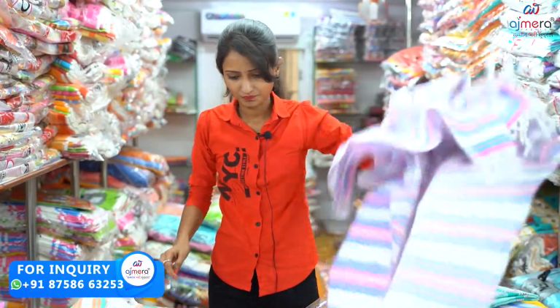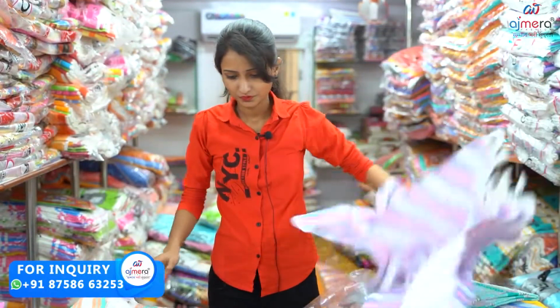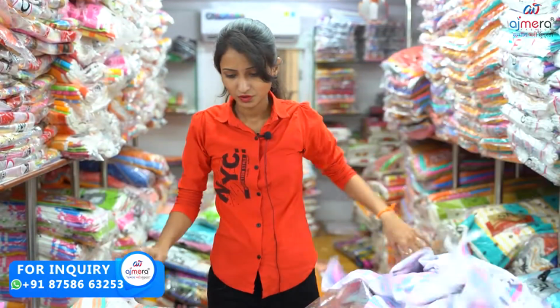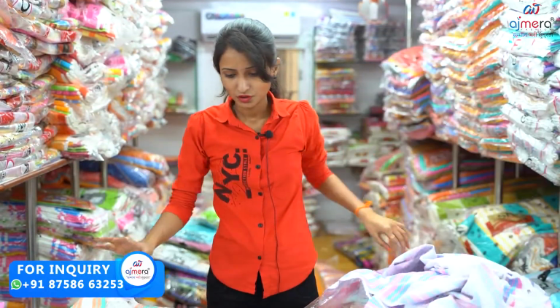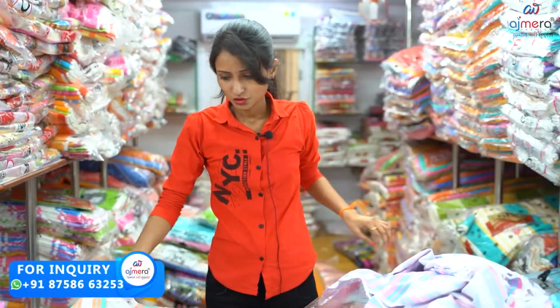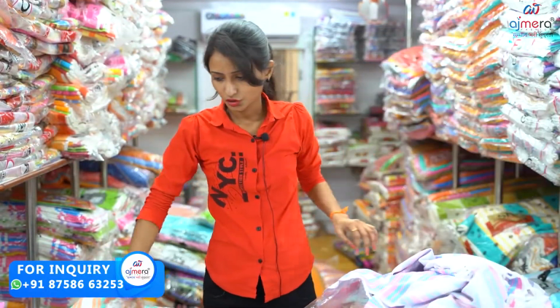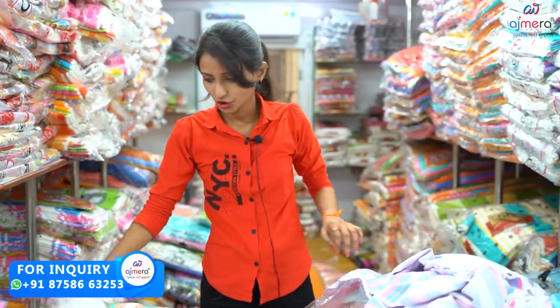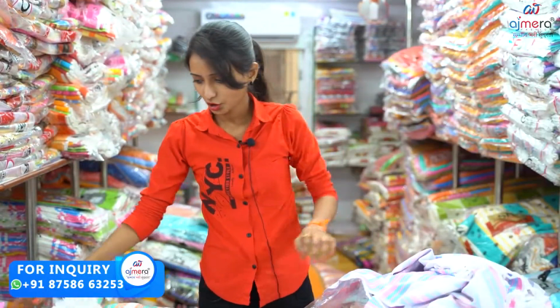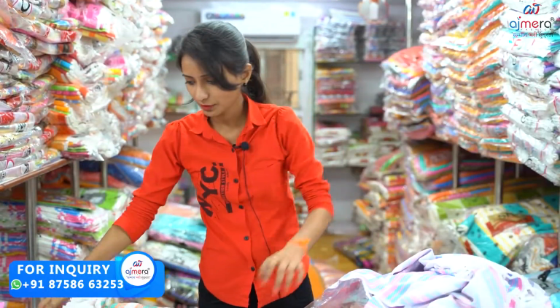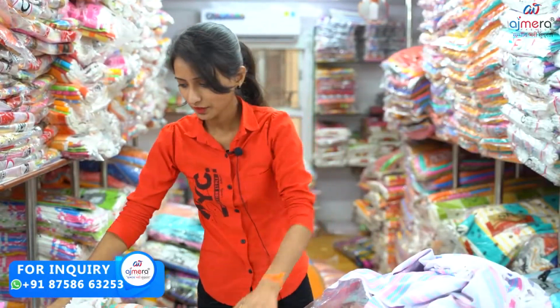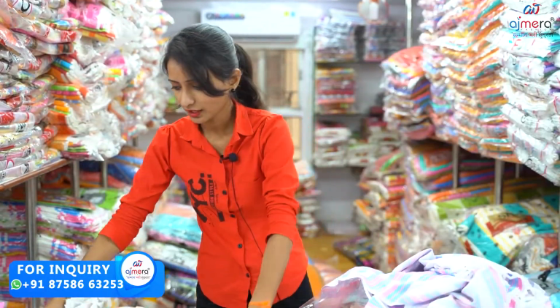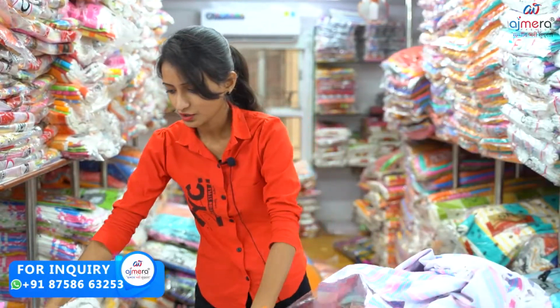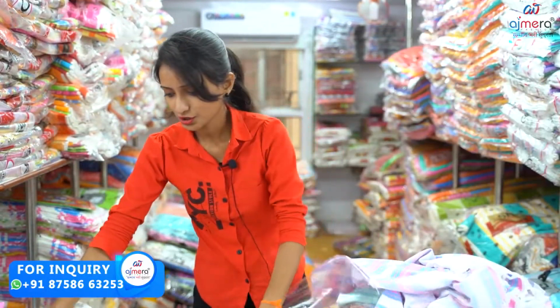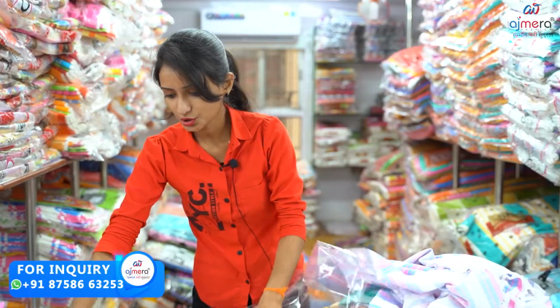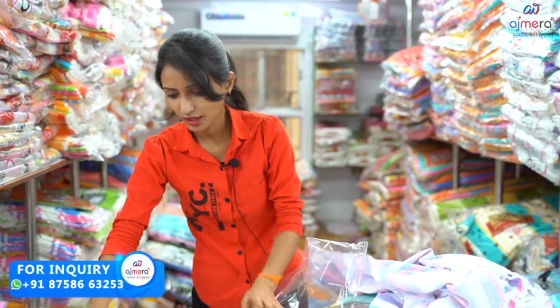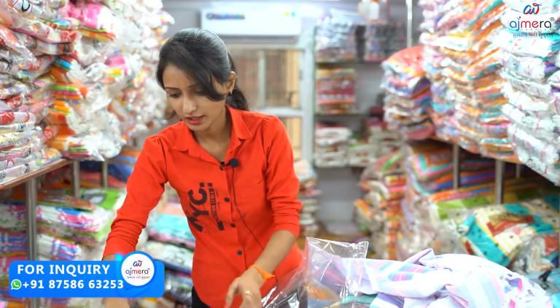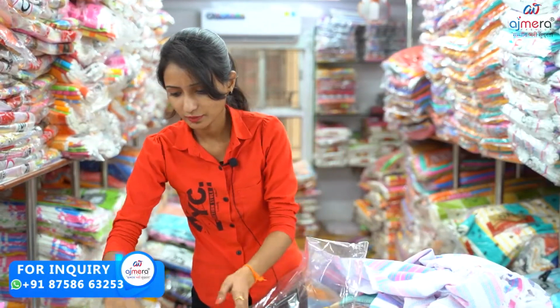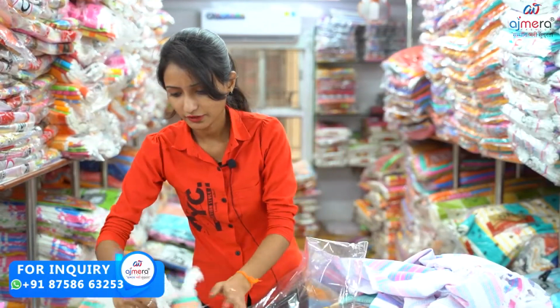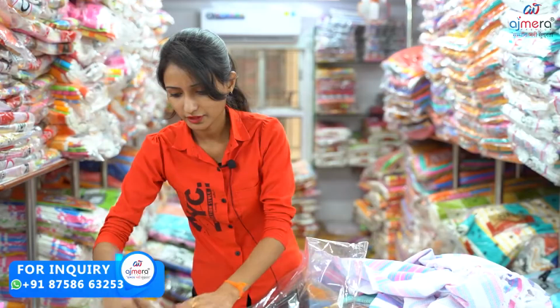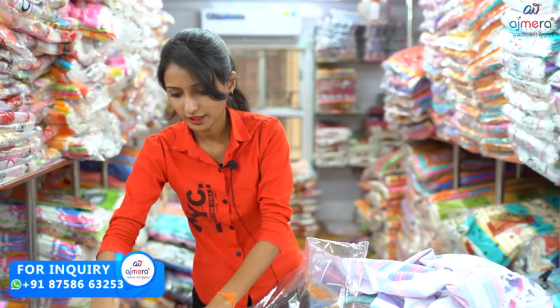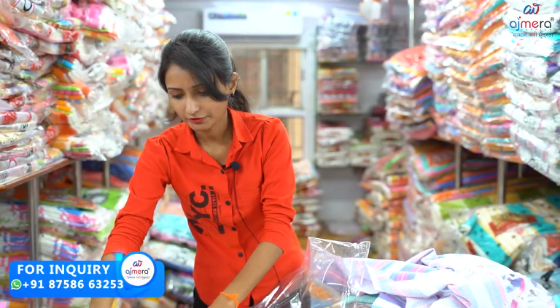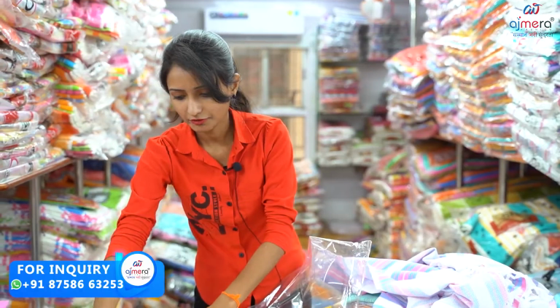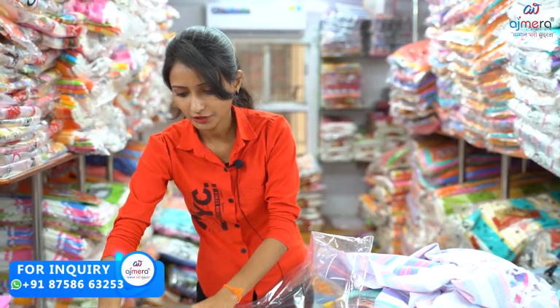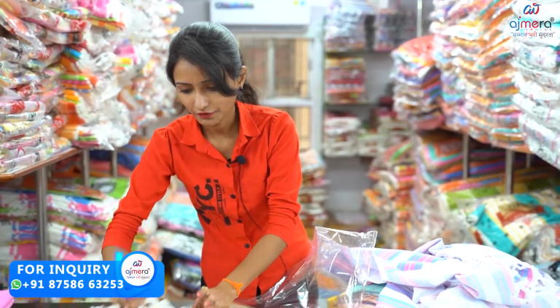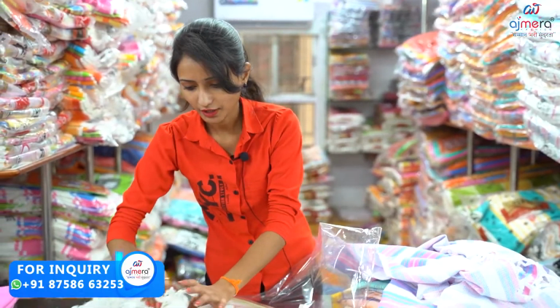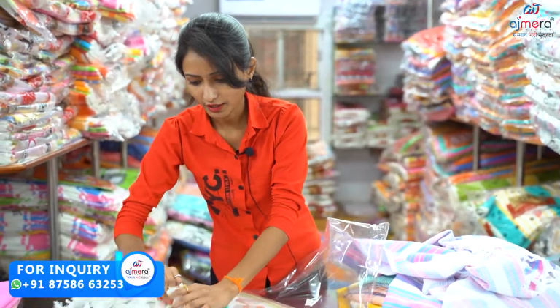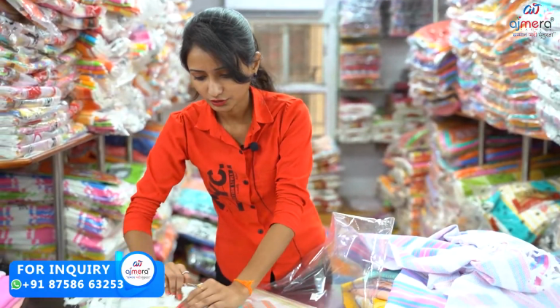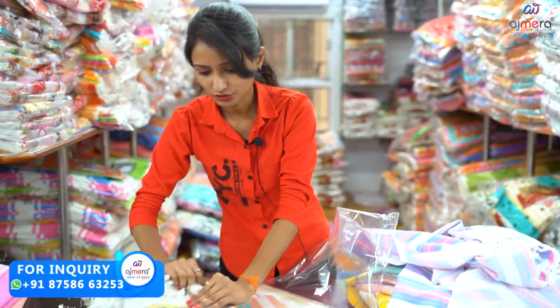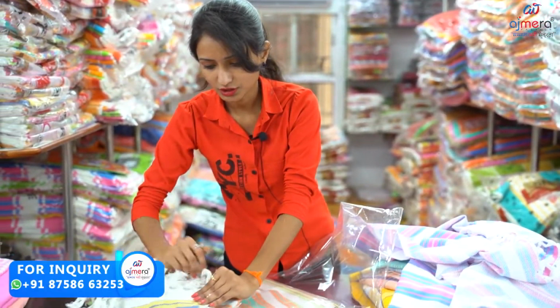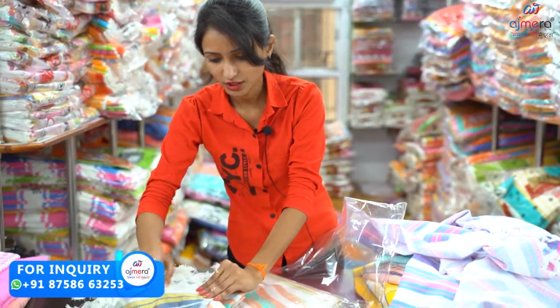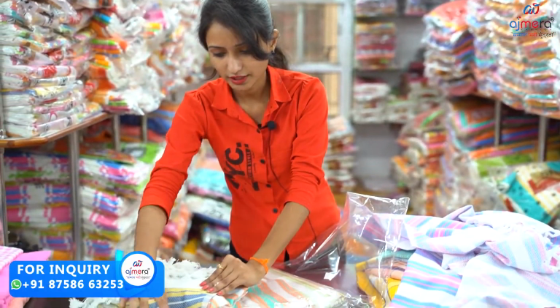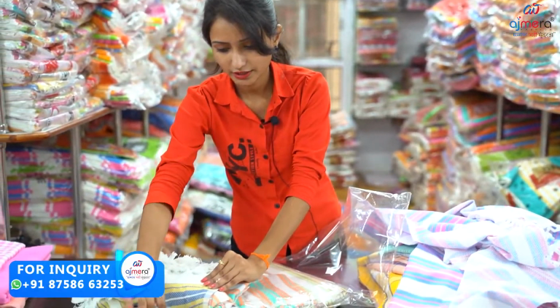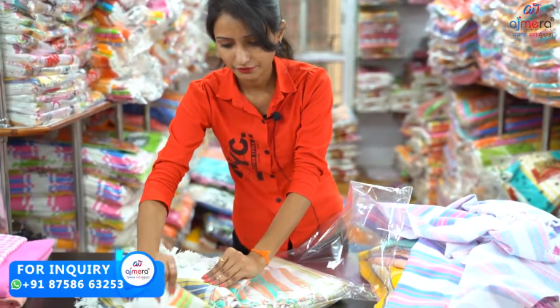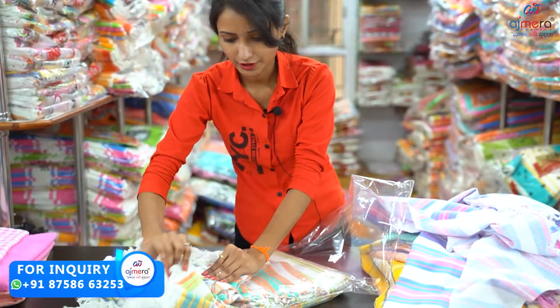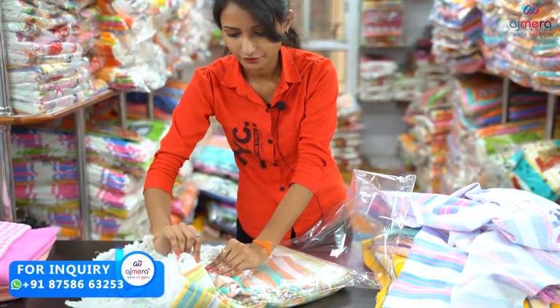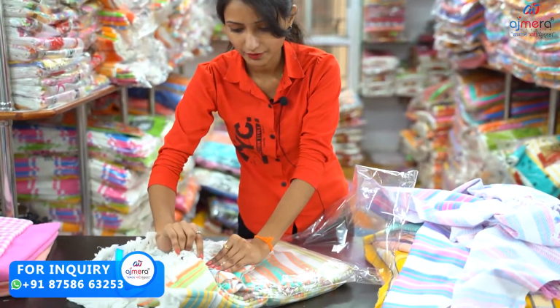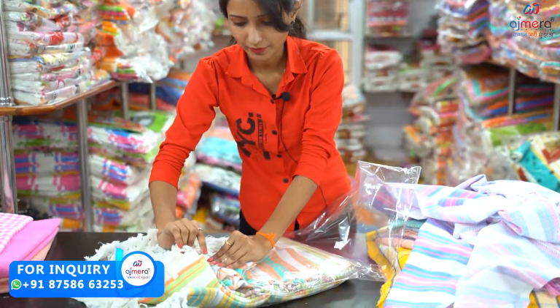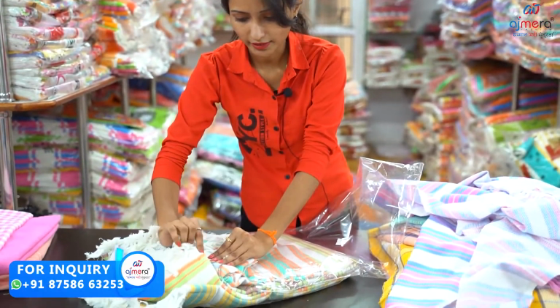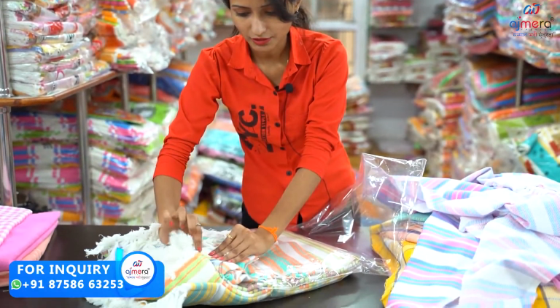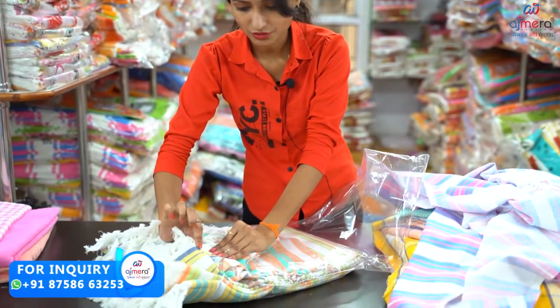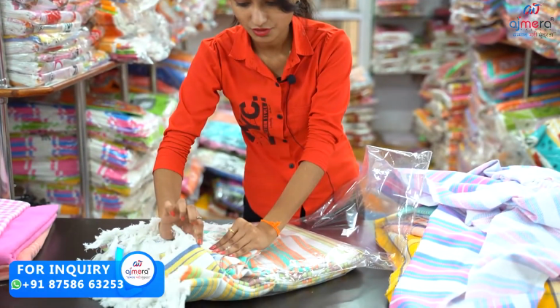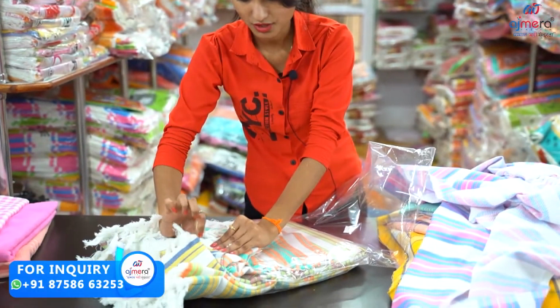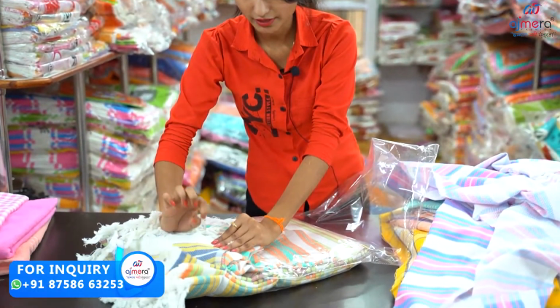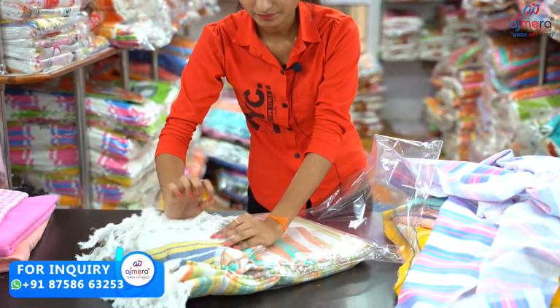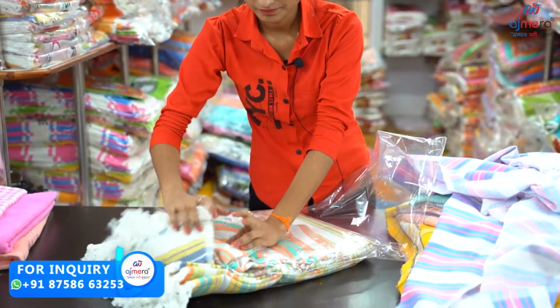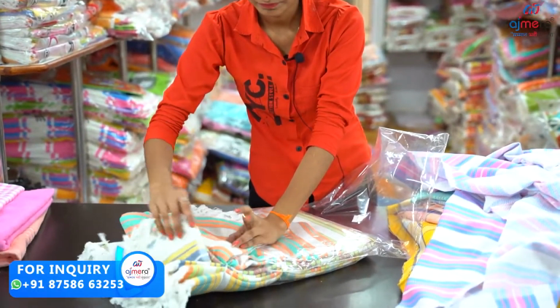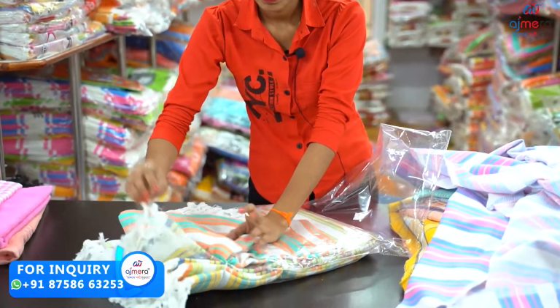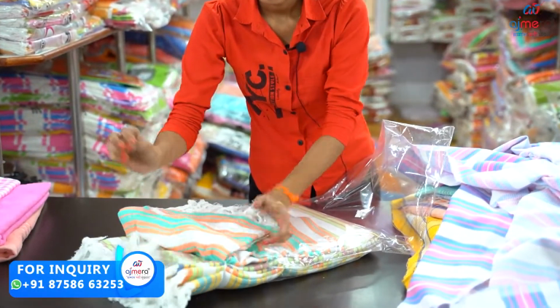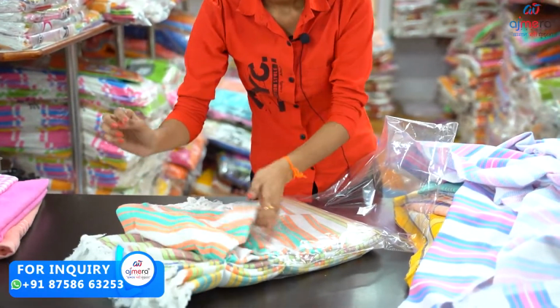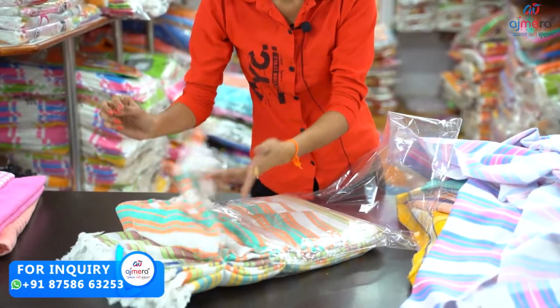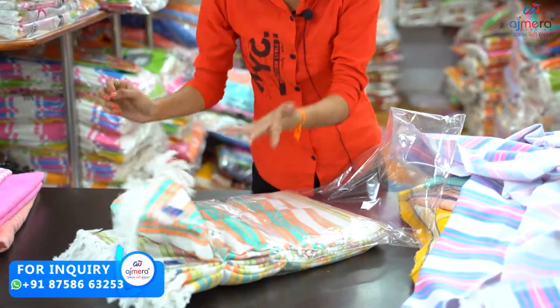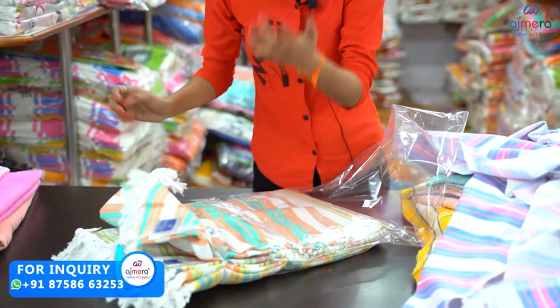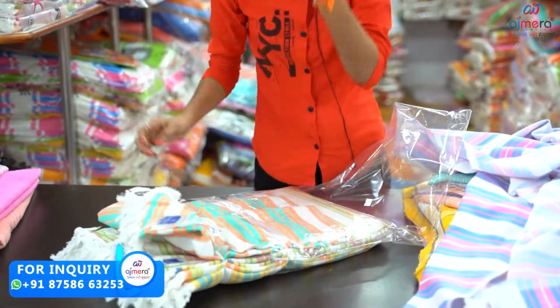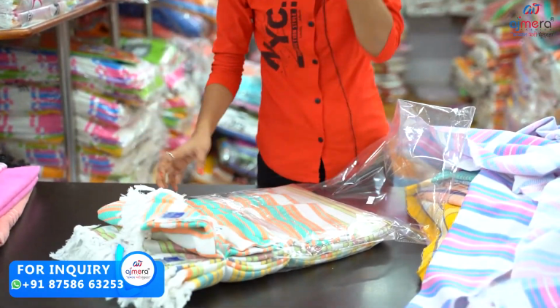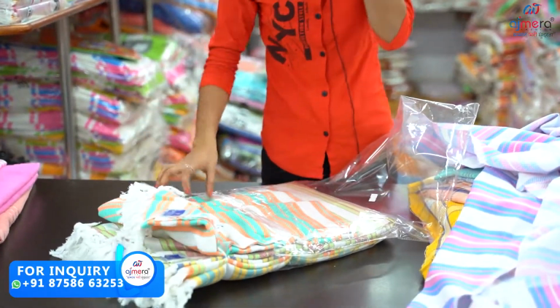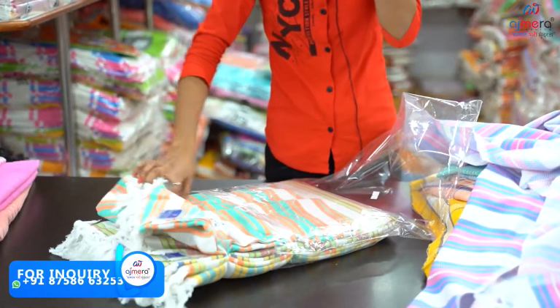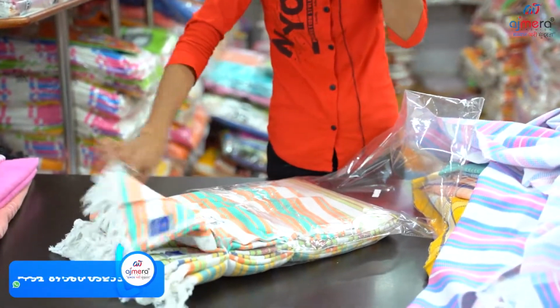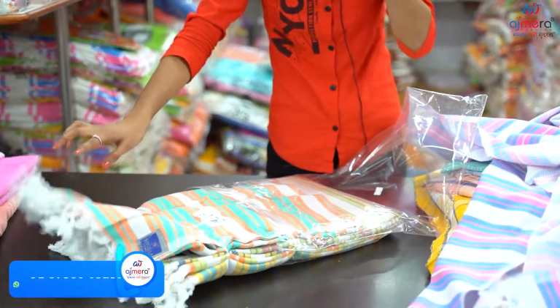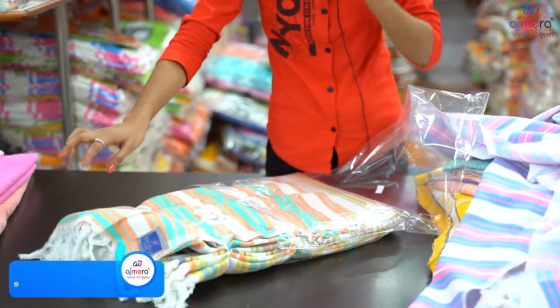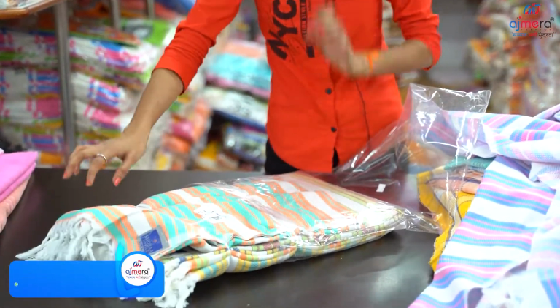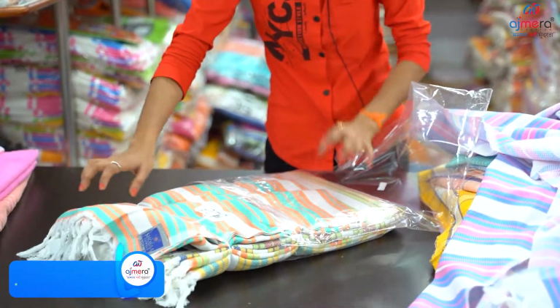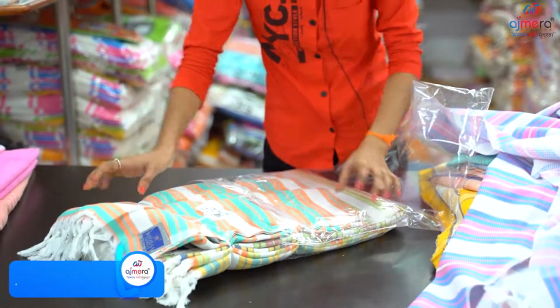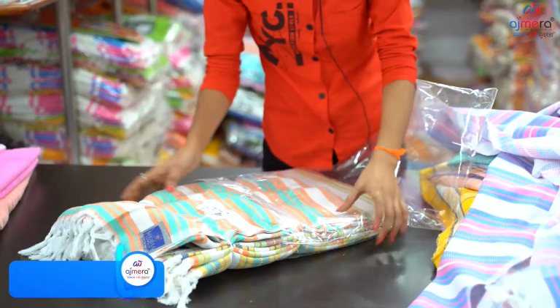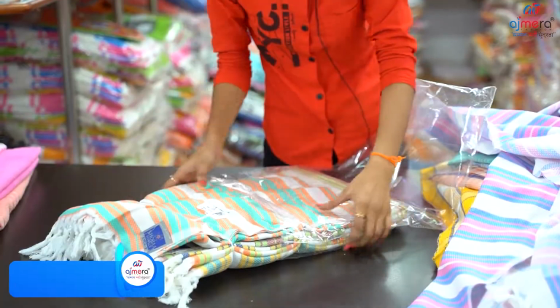It will show you how to make a nice color — there are different colors and different patterns. There are many different collections.